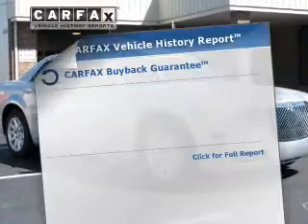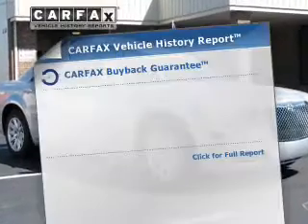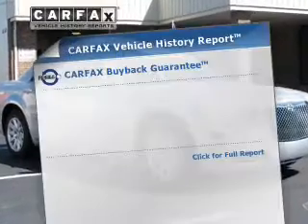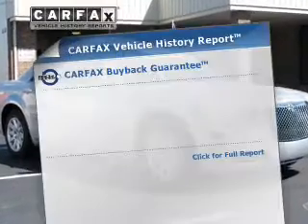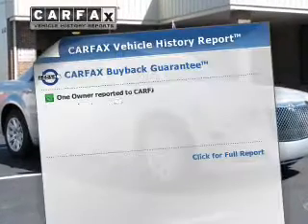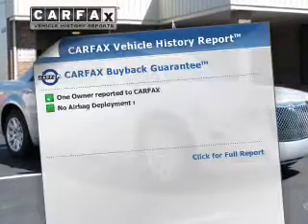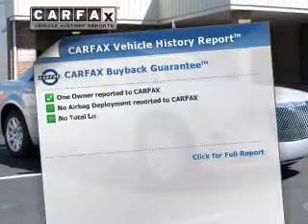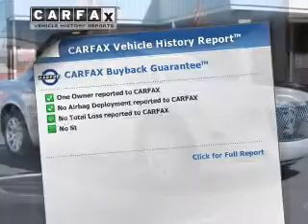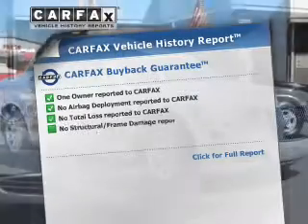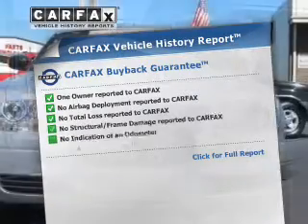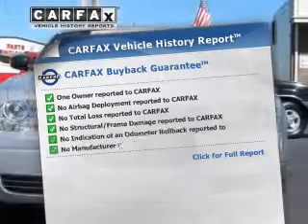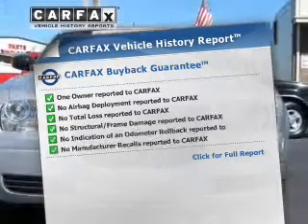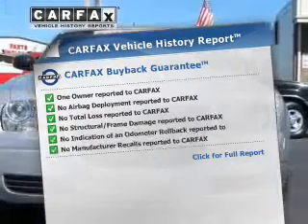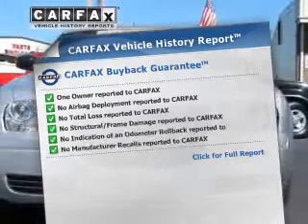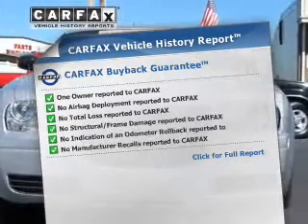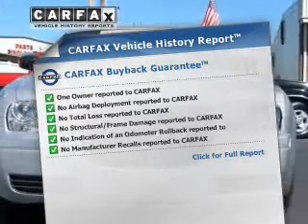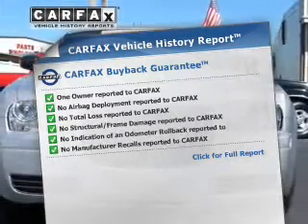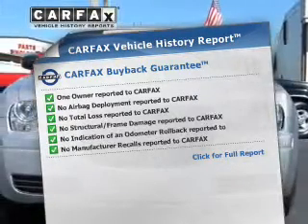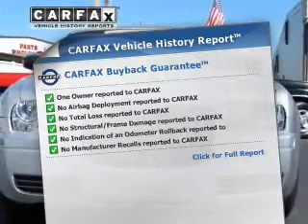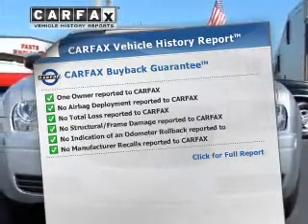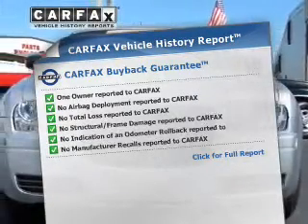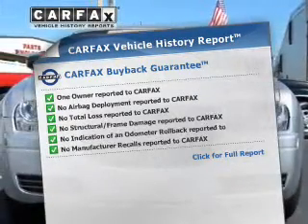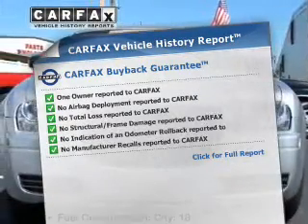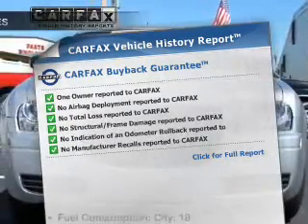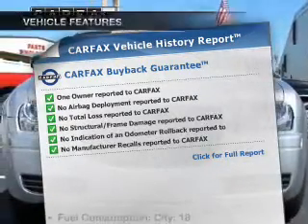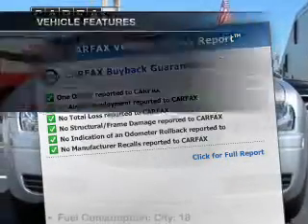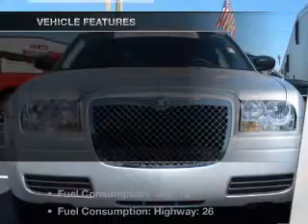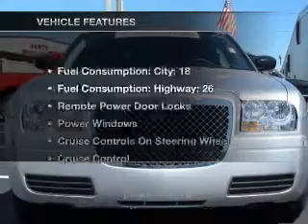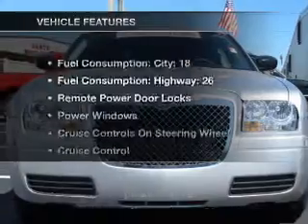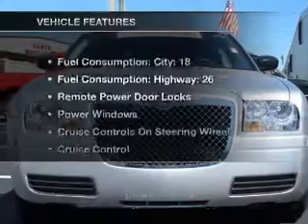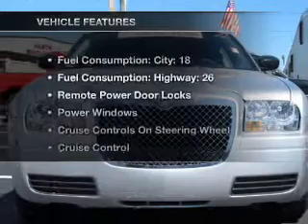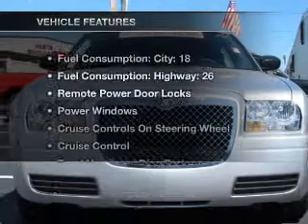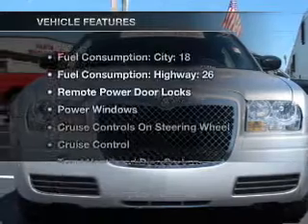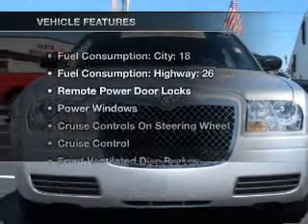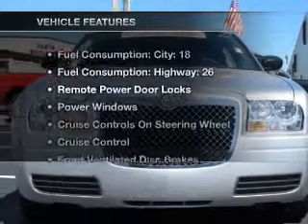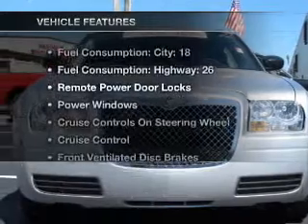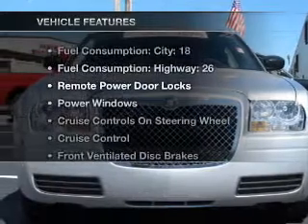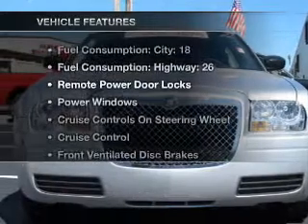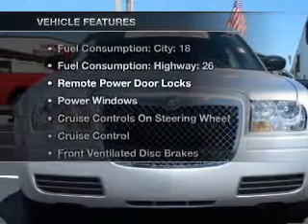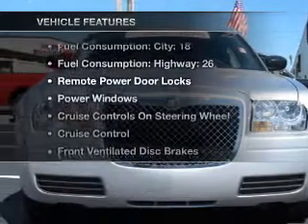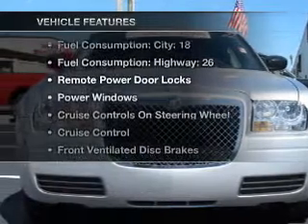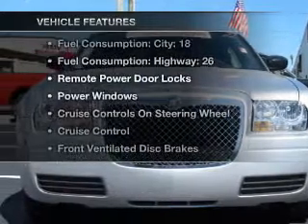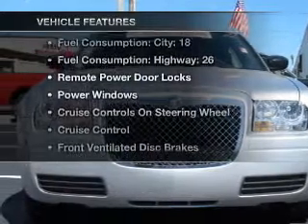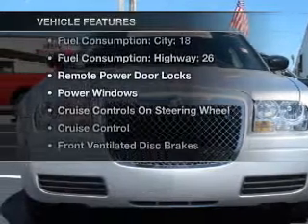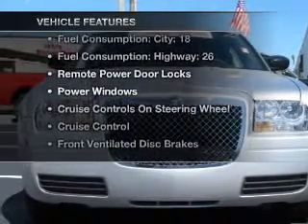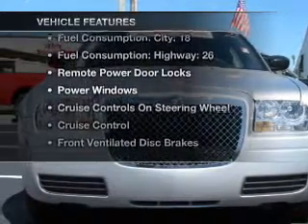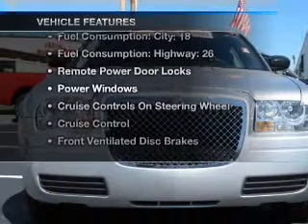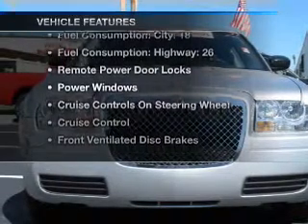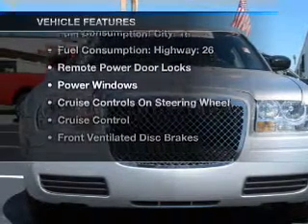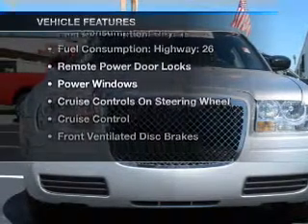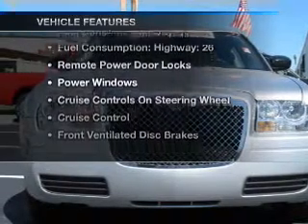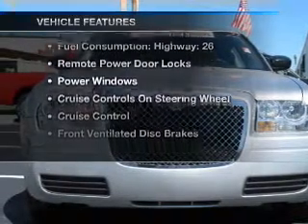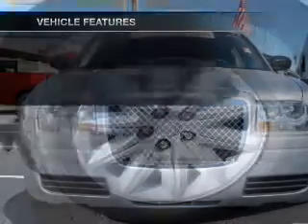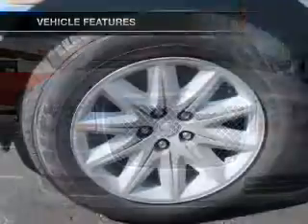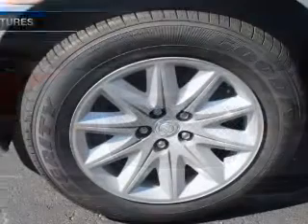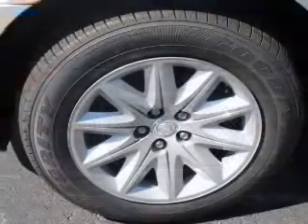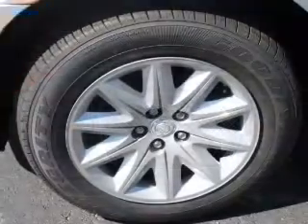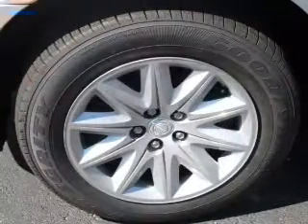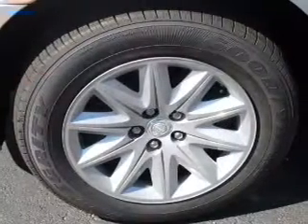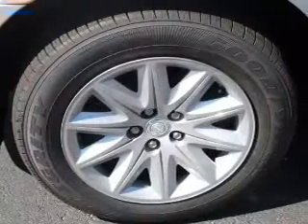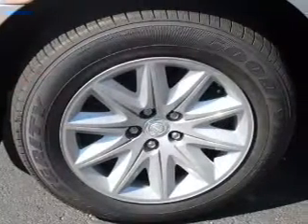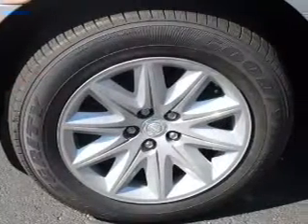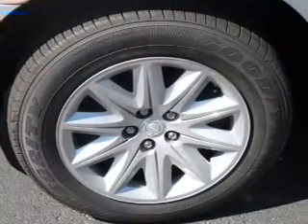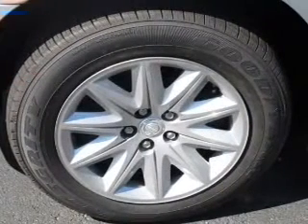Carfax is offered to provide you with peace of mind. Plus, enjoy these notable features that are included in this vehicle: air conditioning,